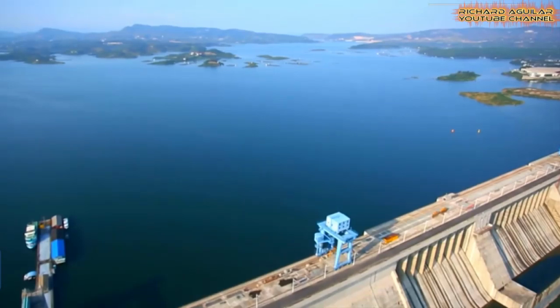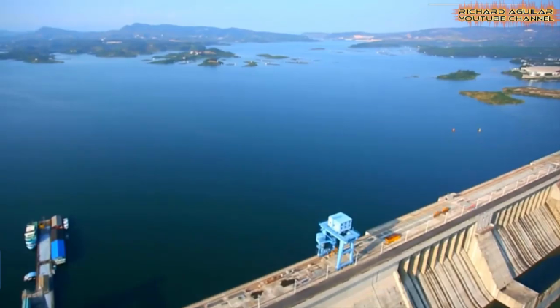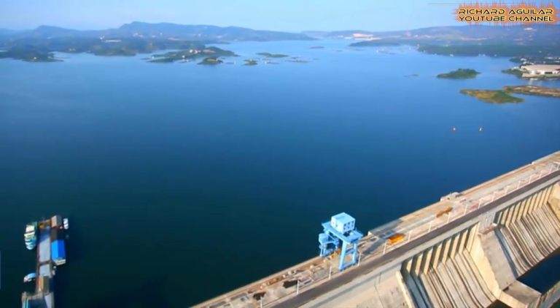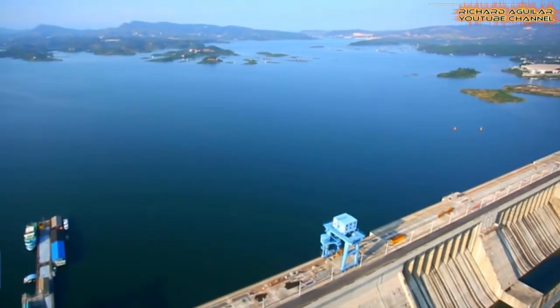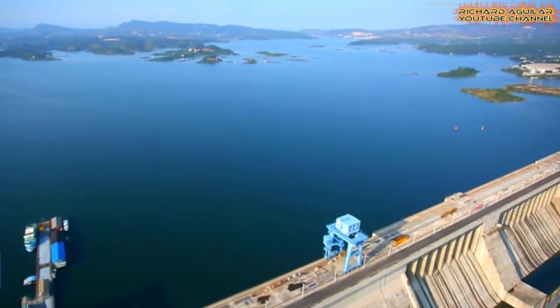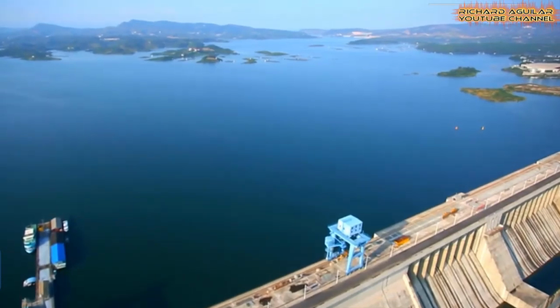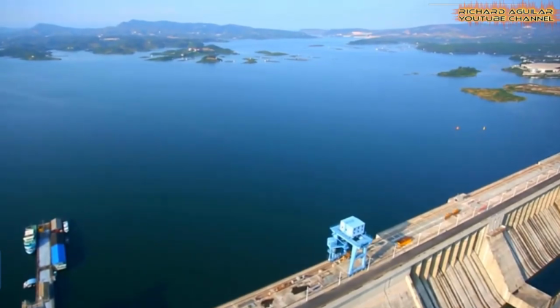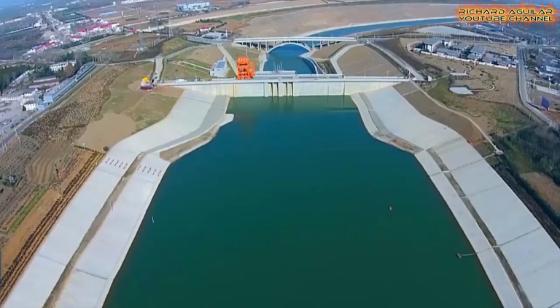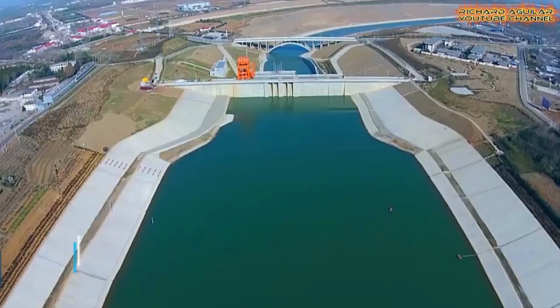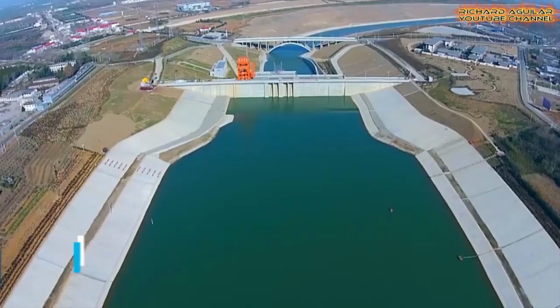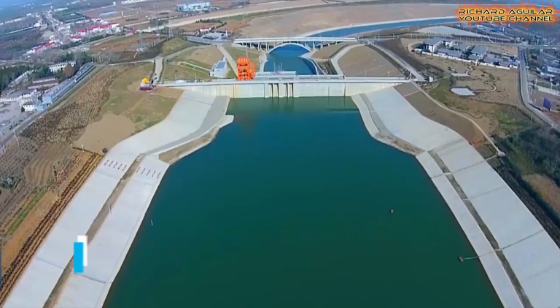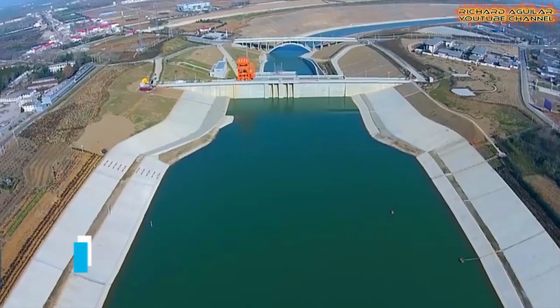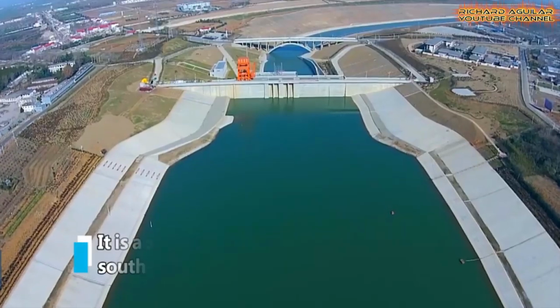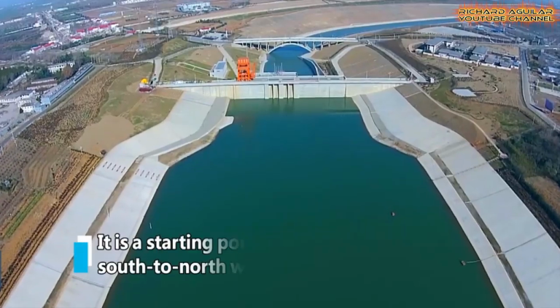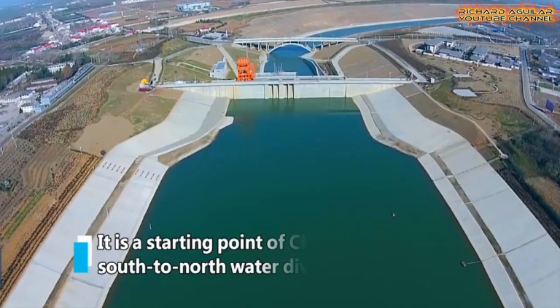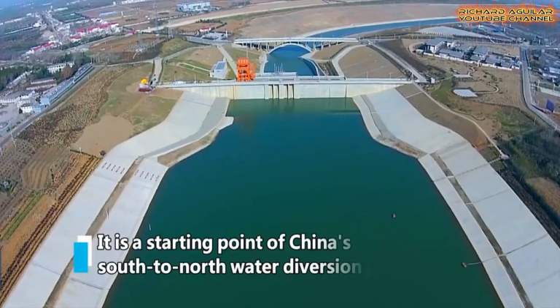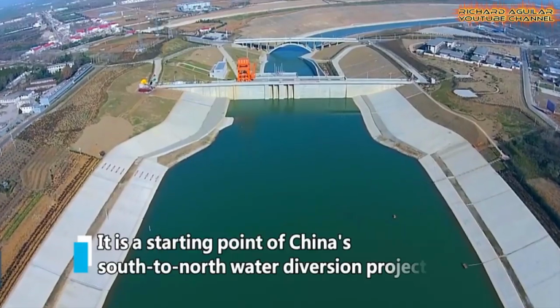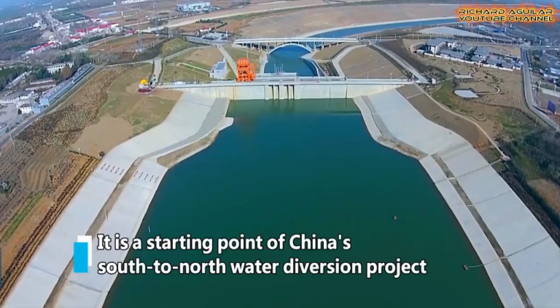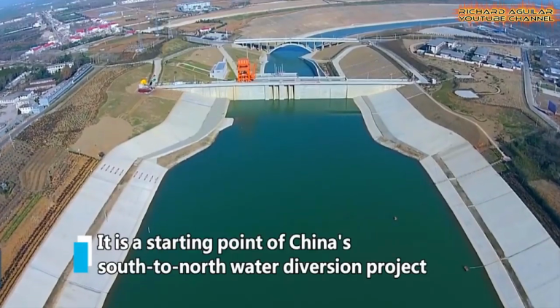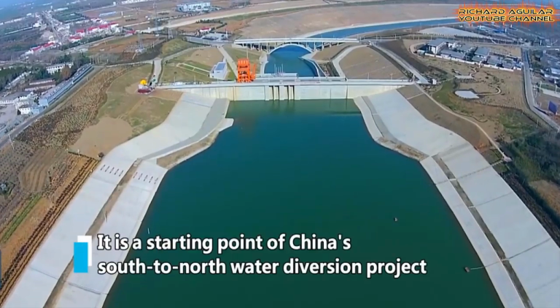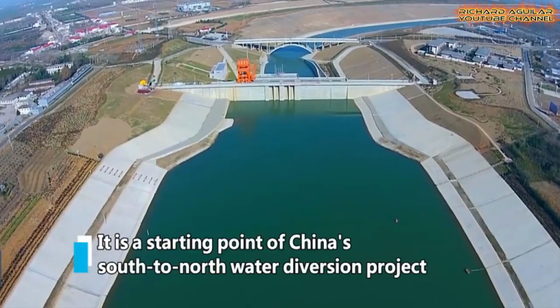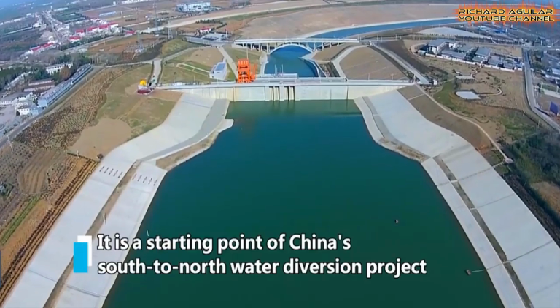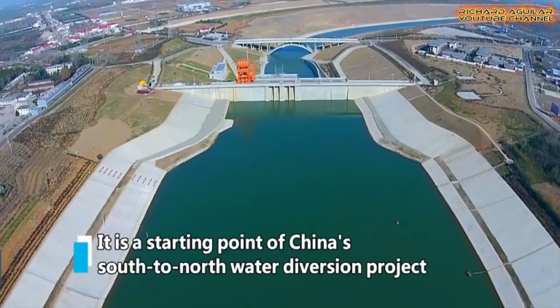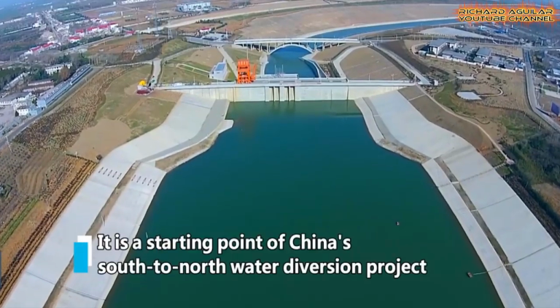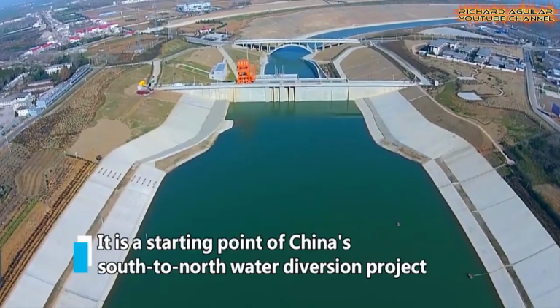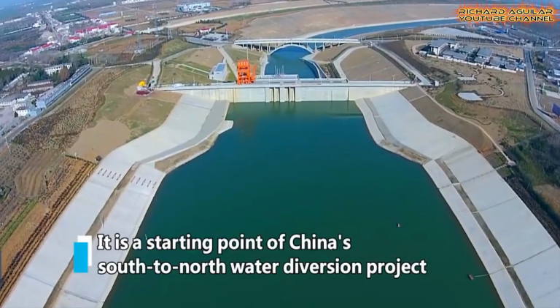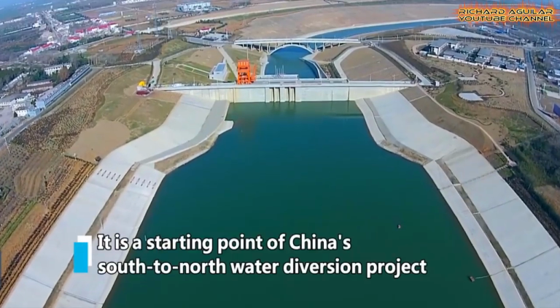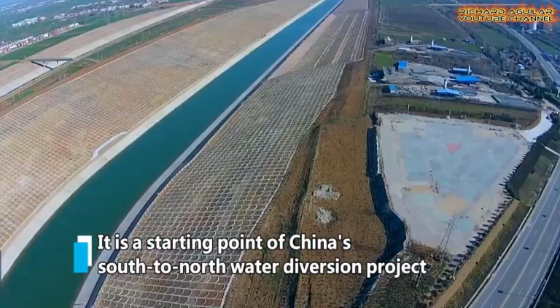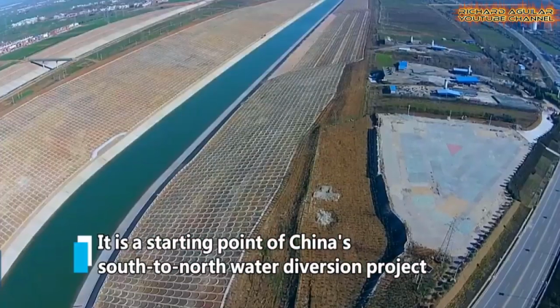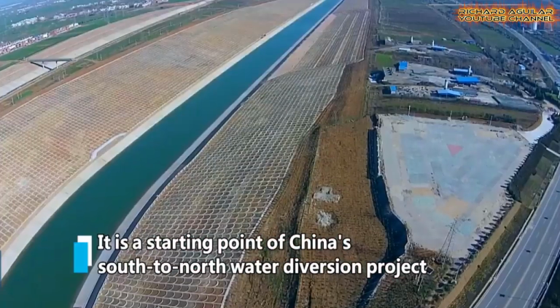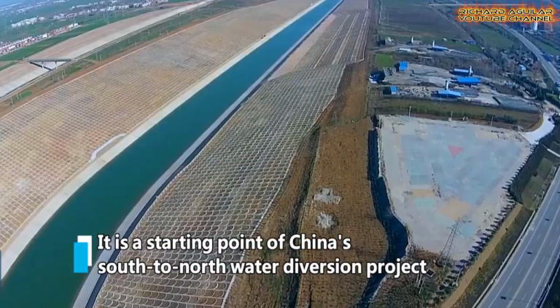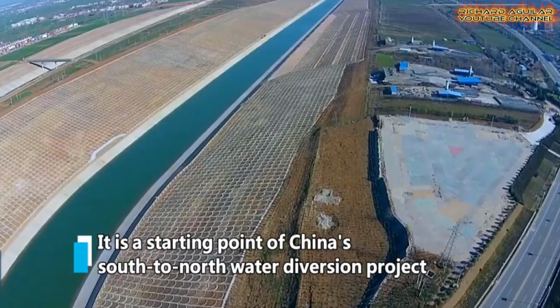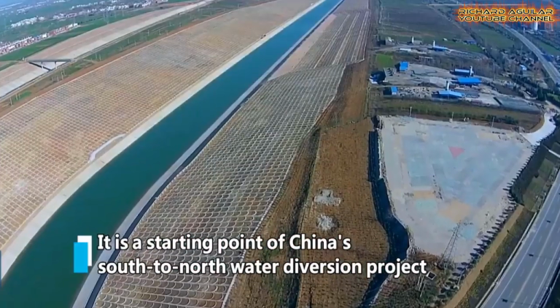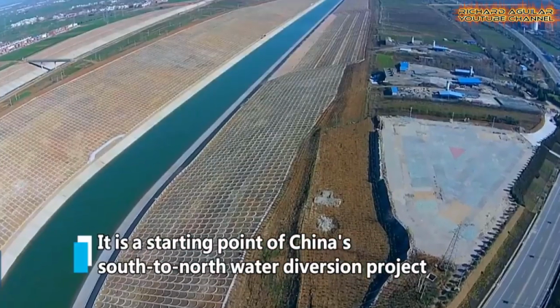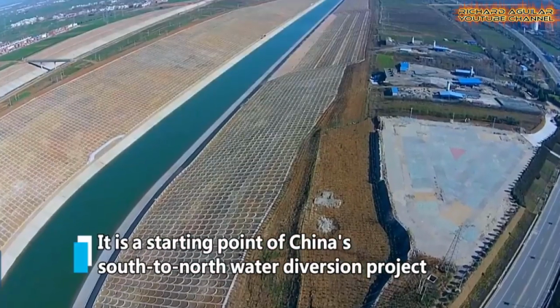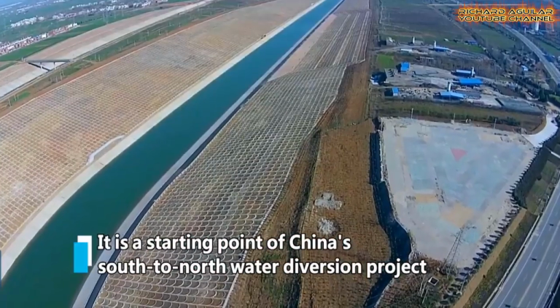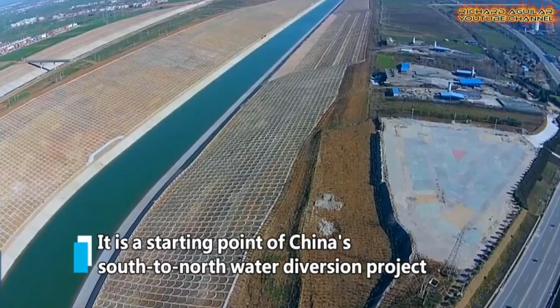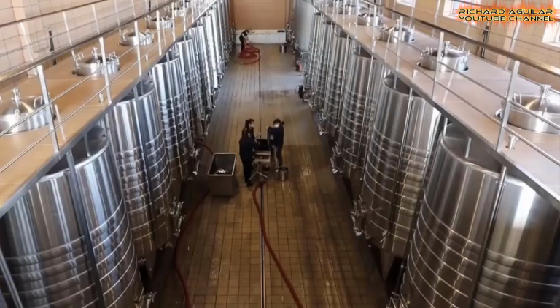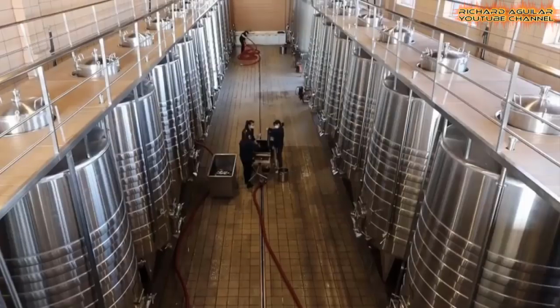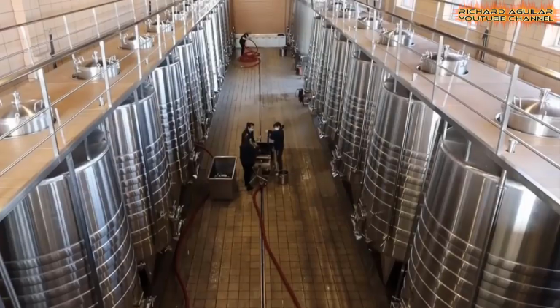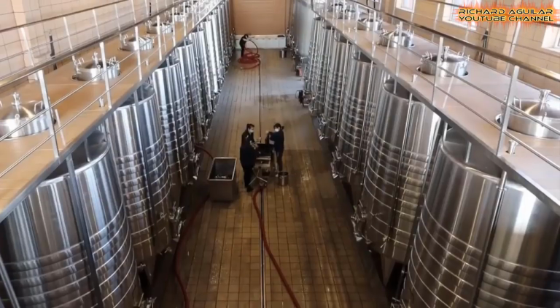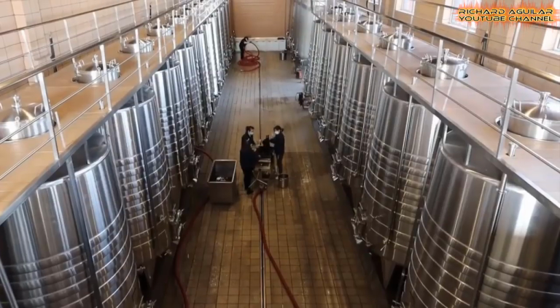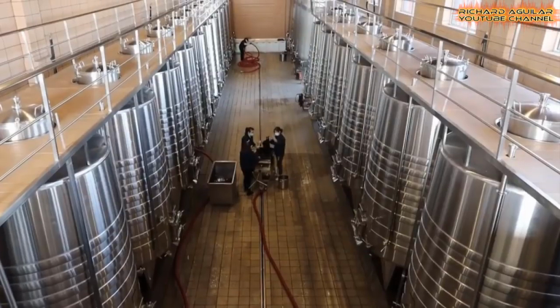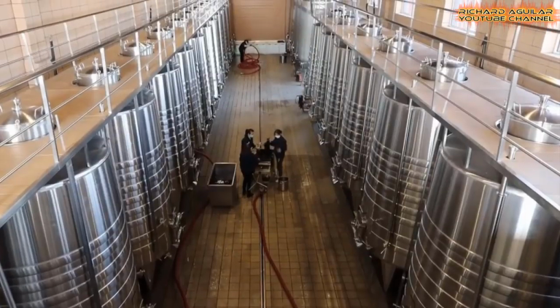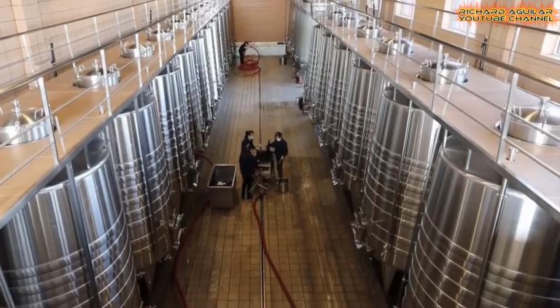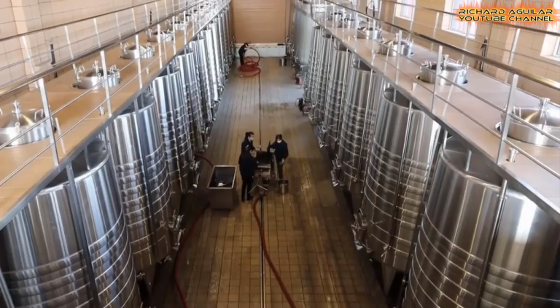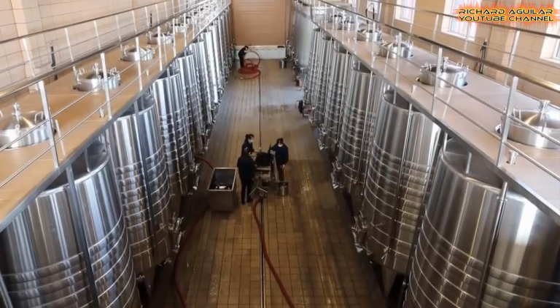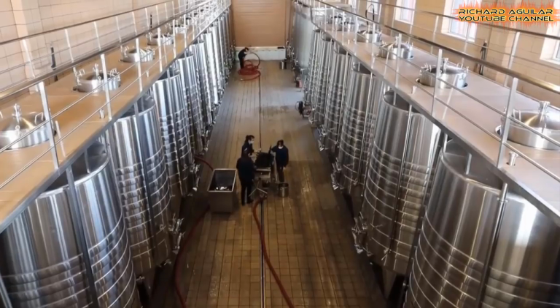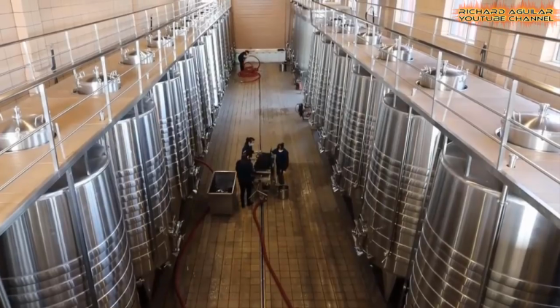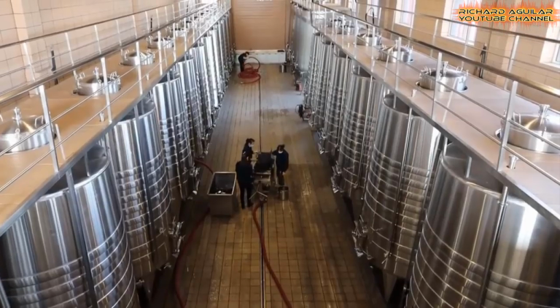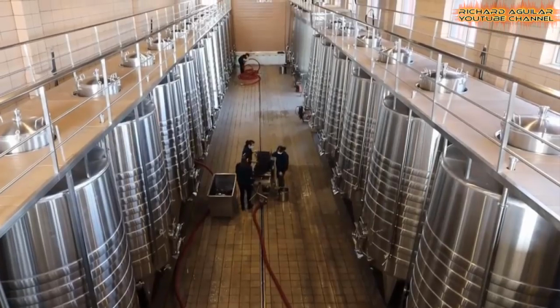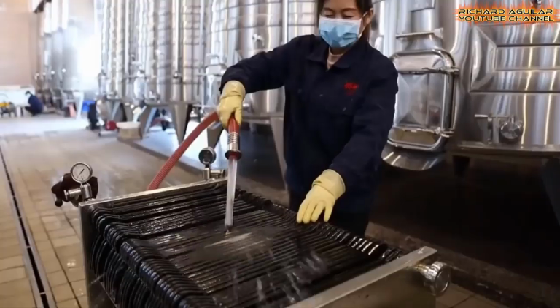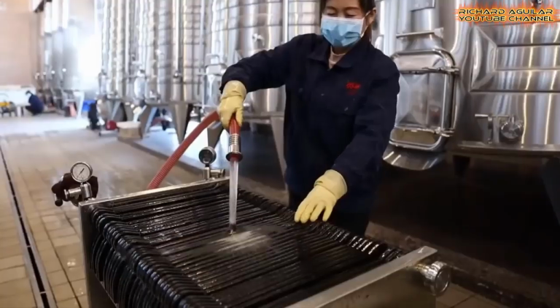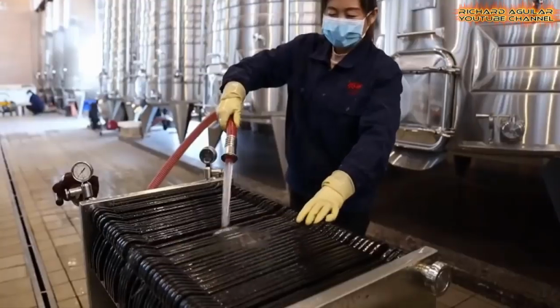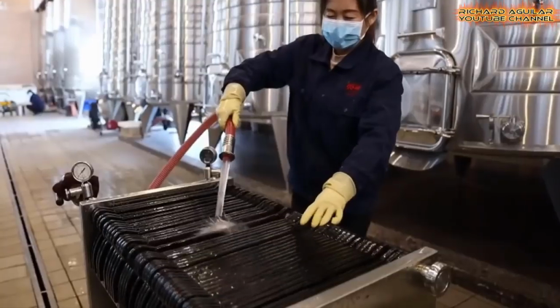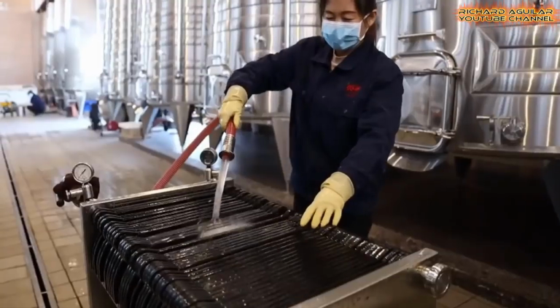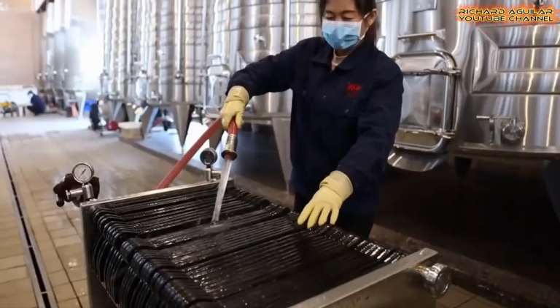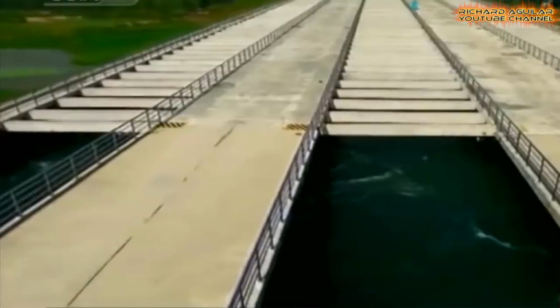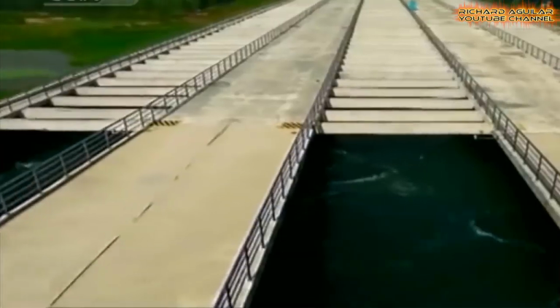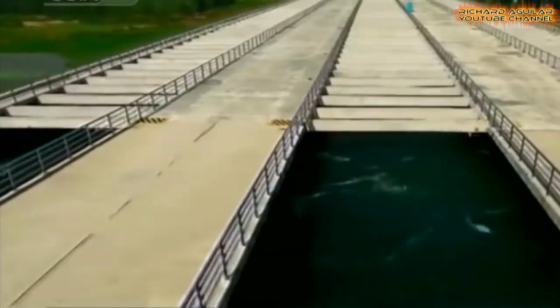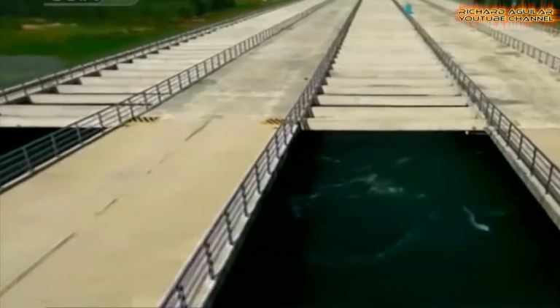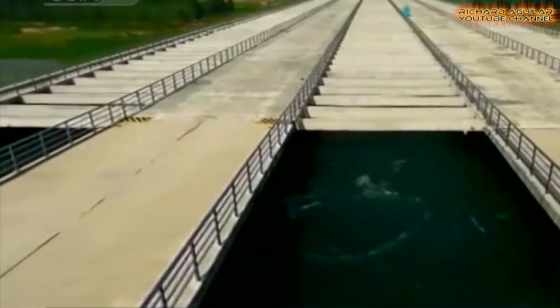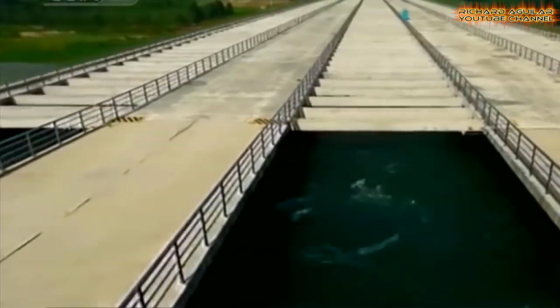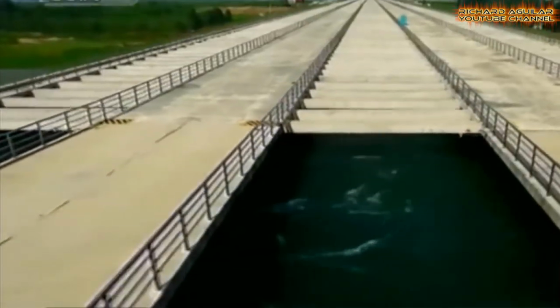In this video, you are about to see the world's largest water diversion project that you can only find here in China.